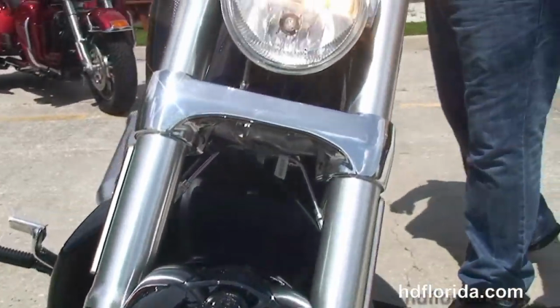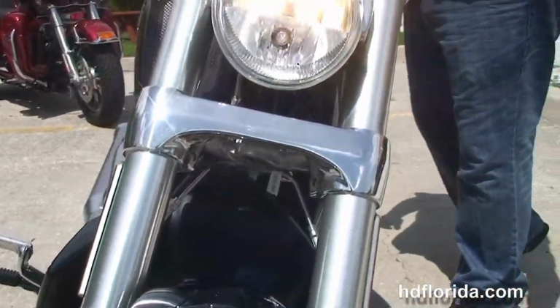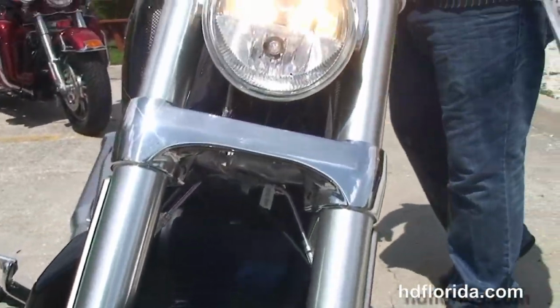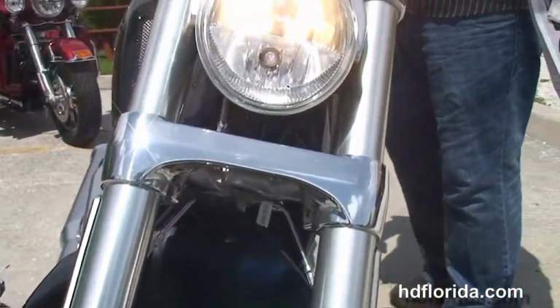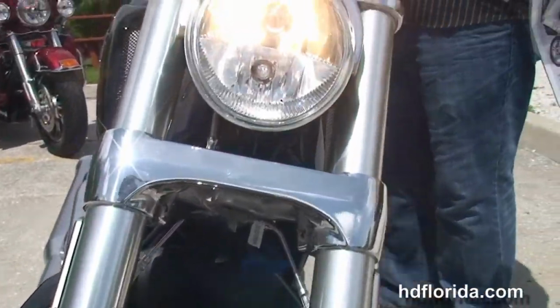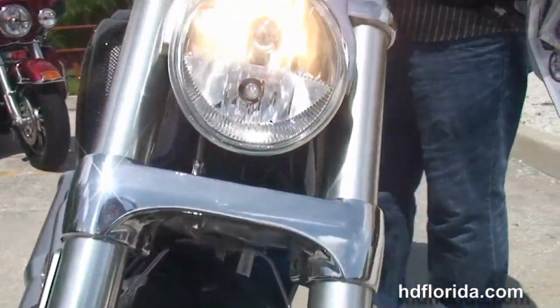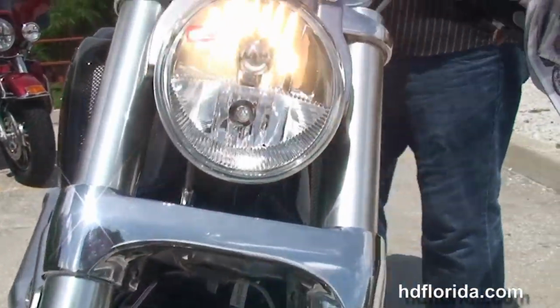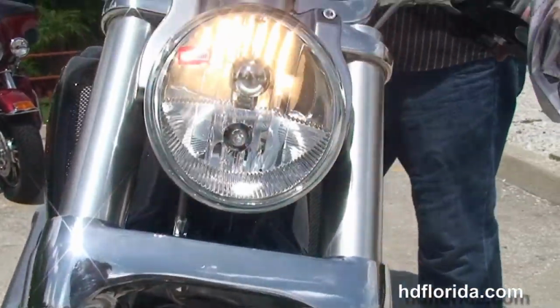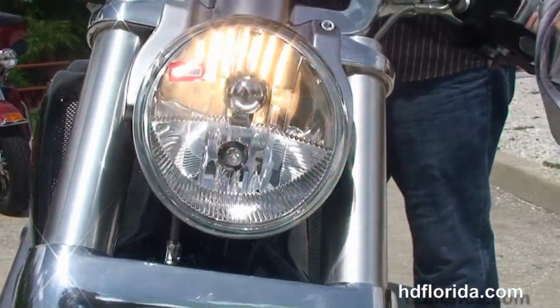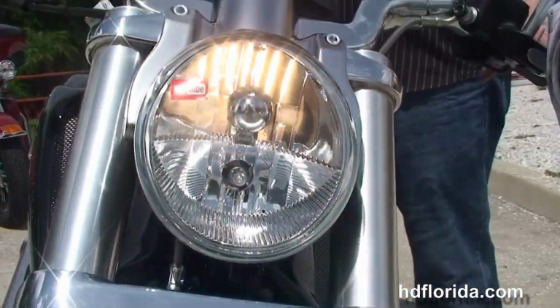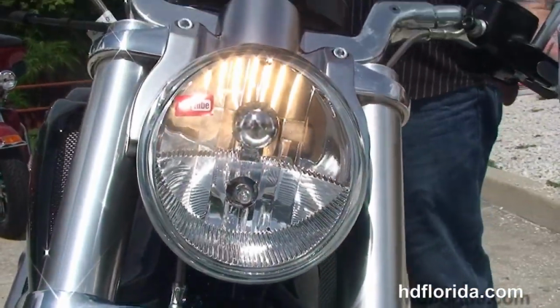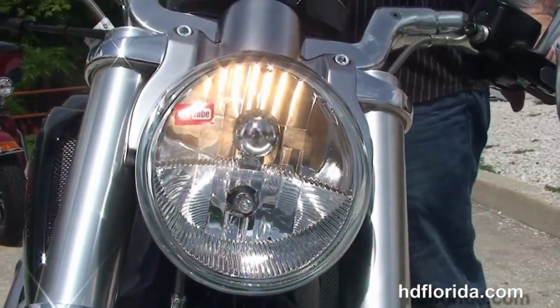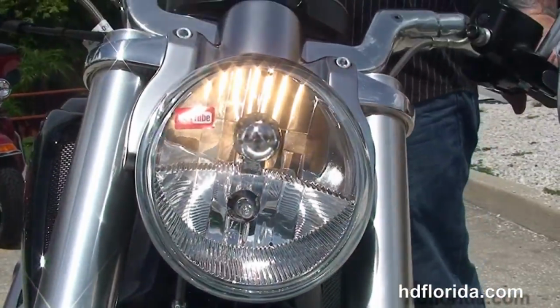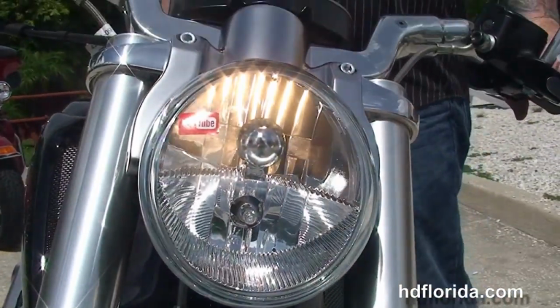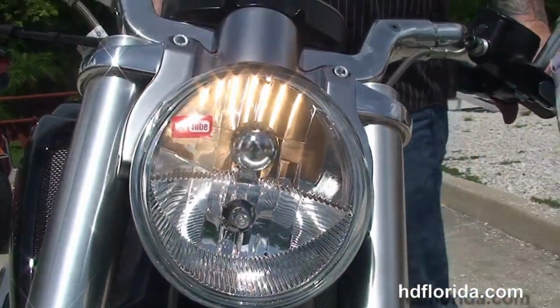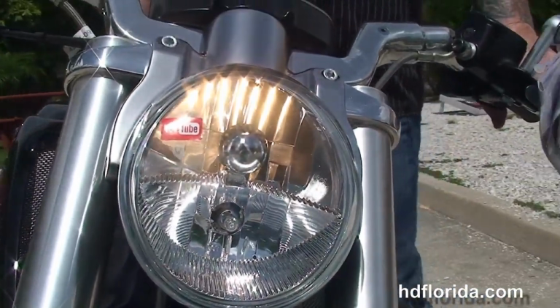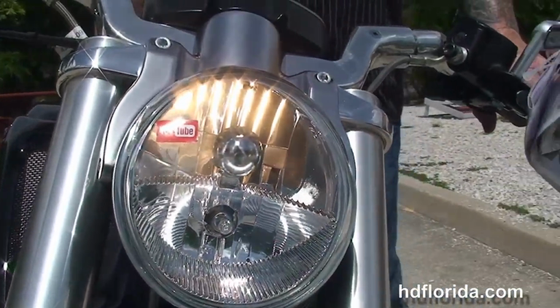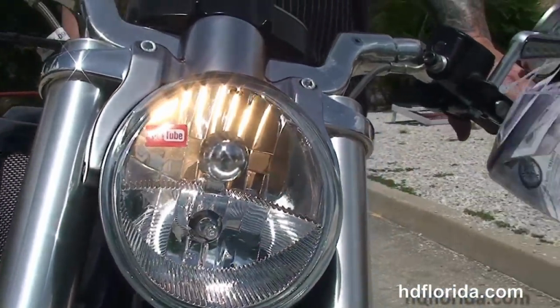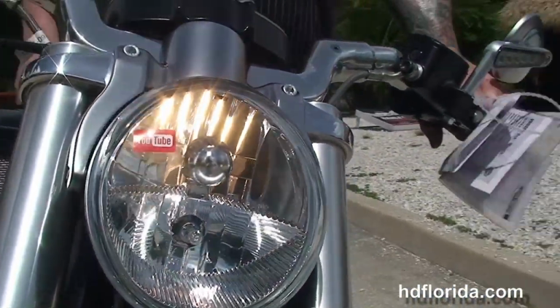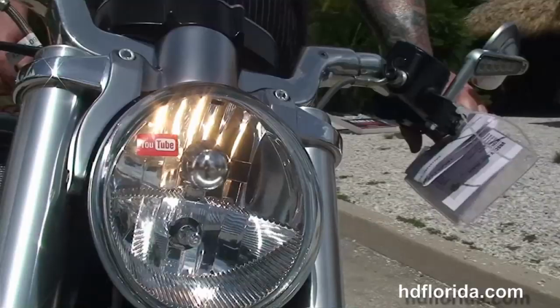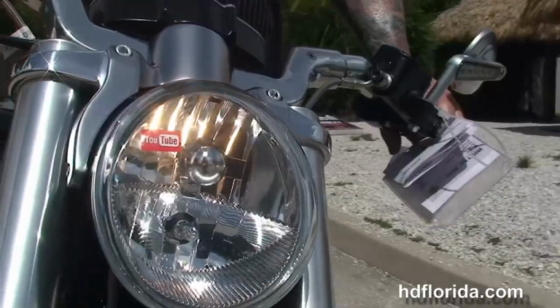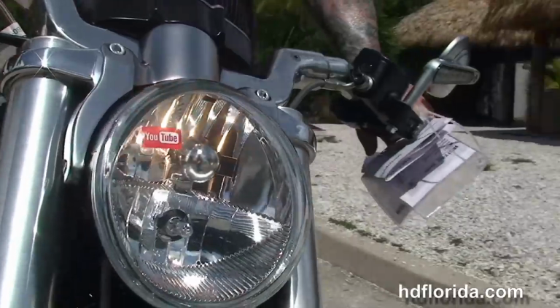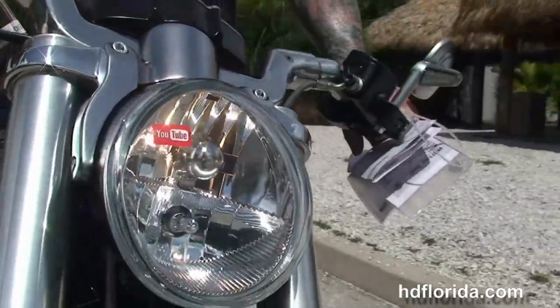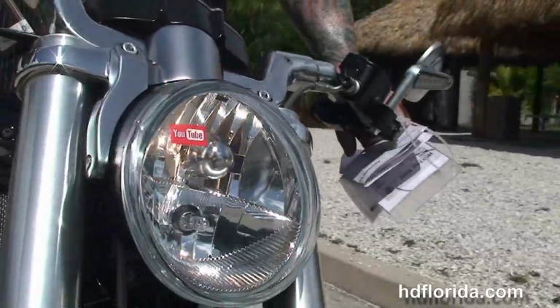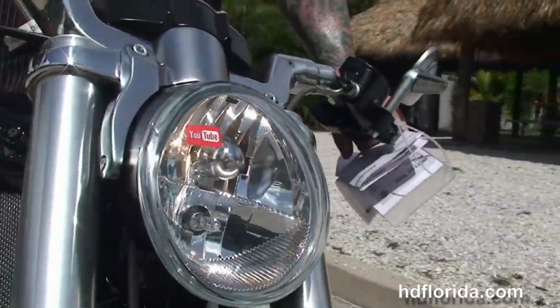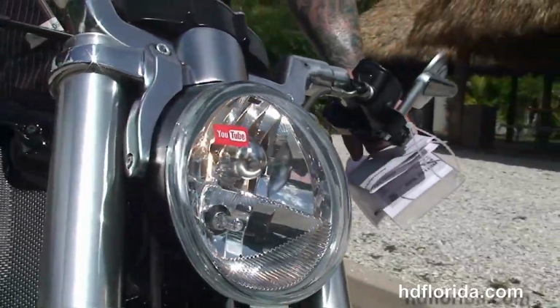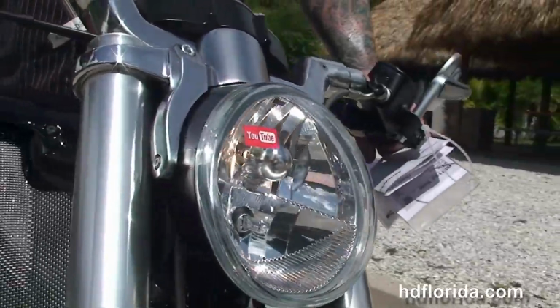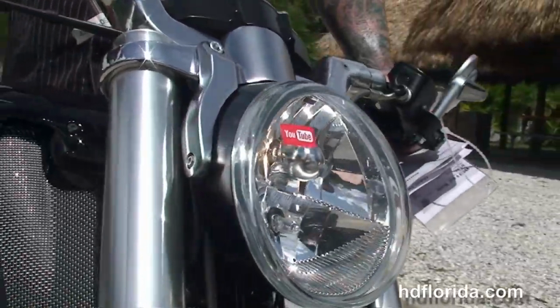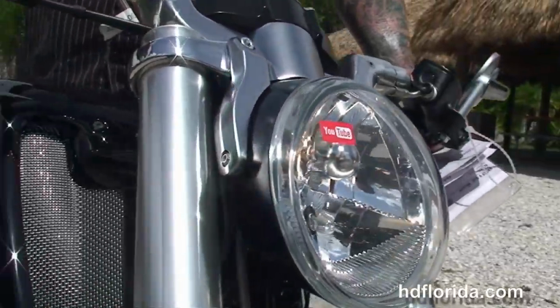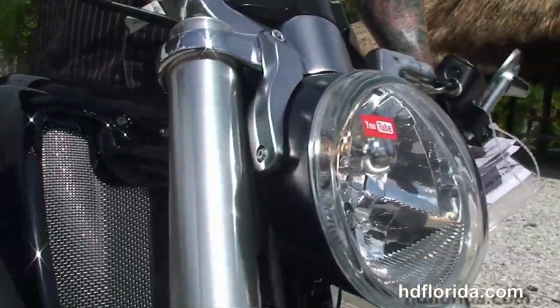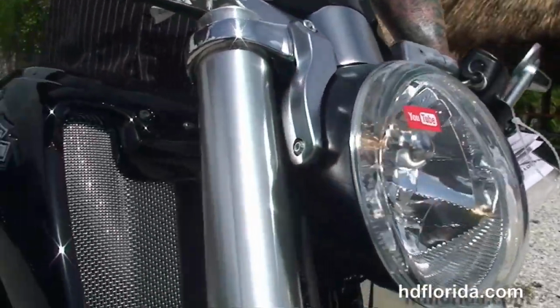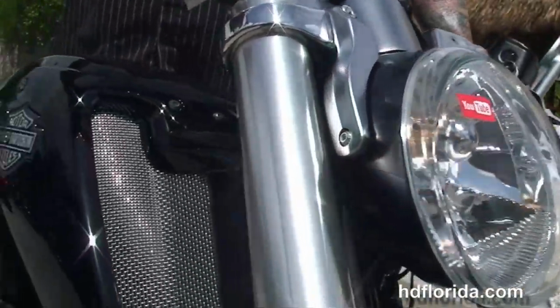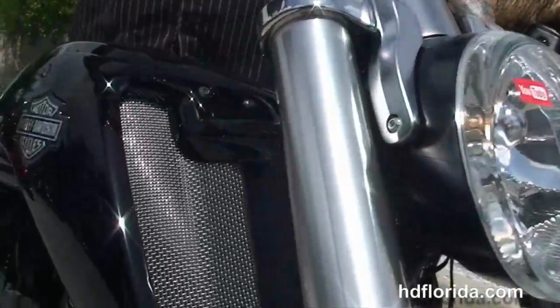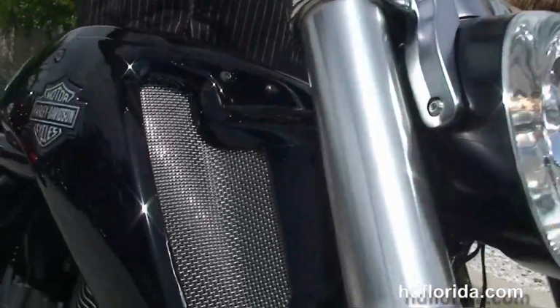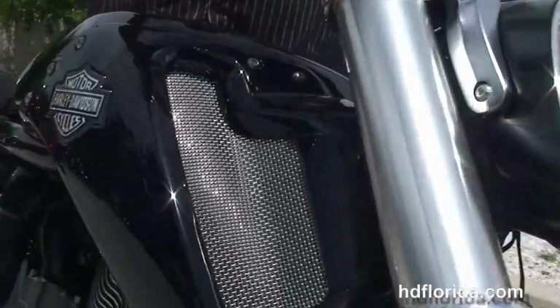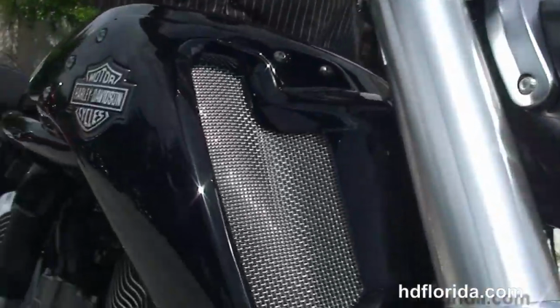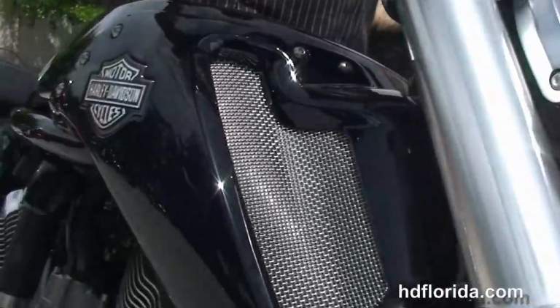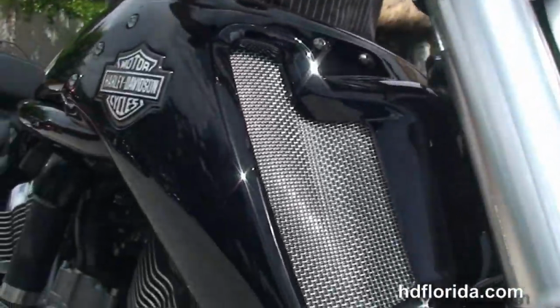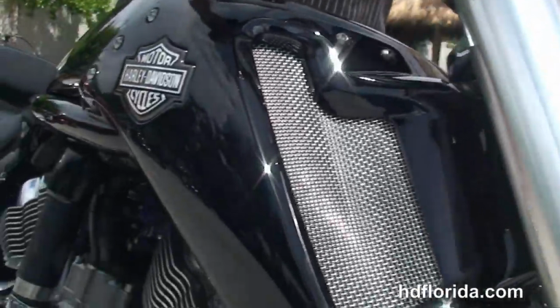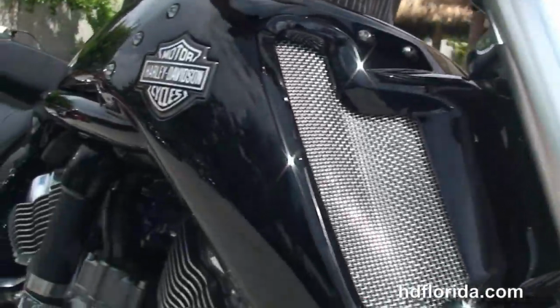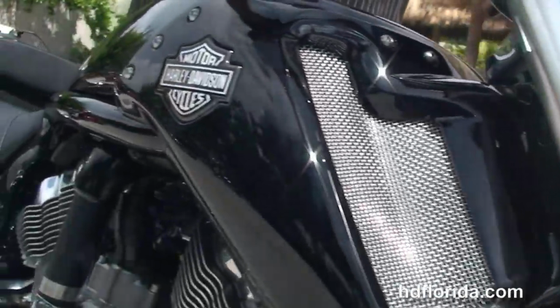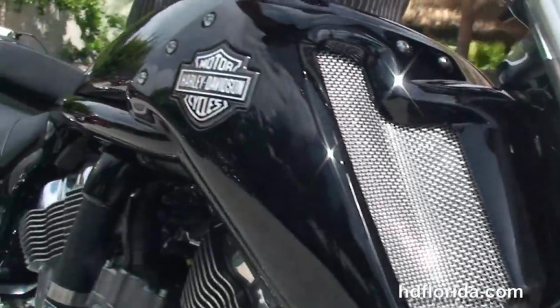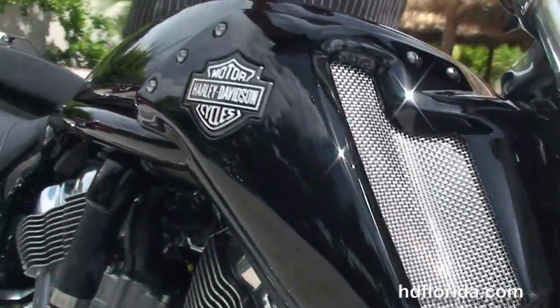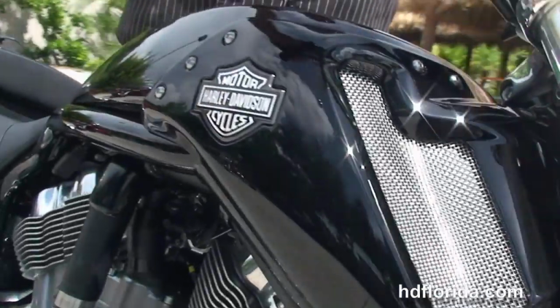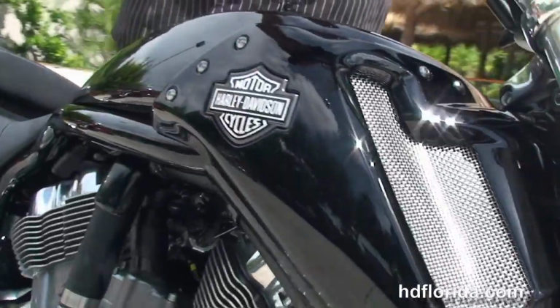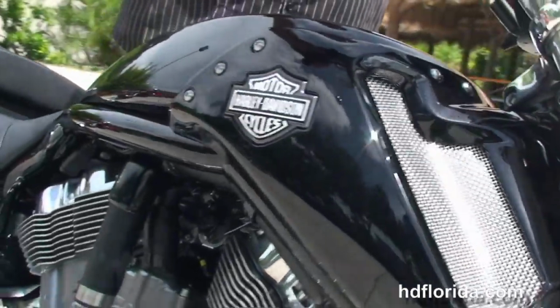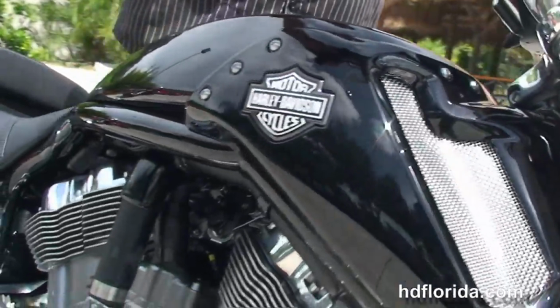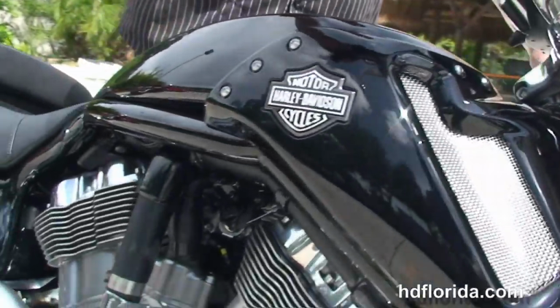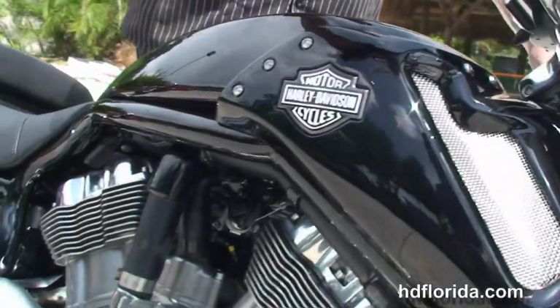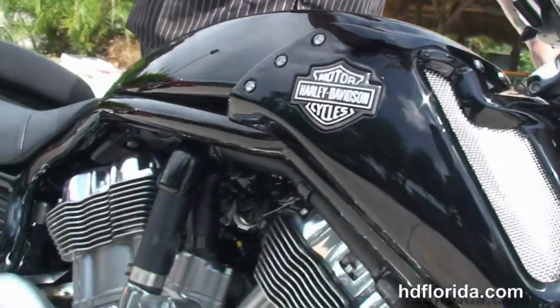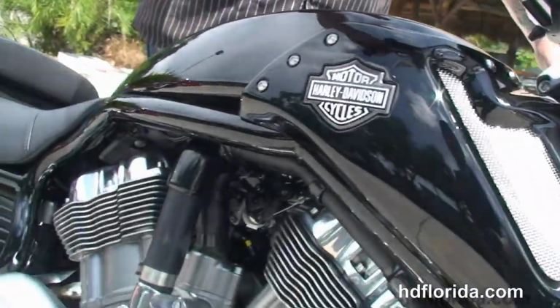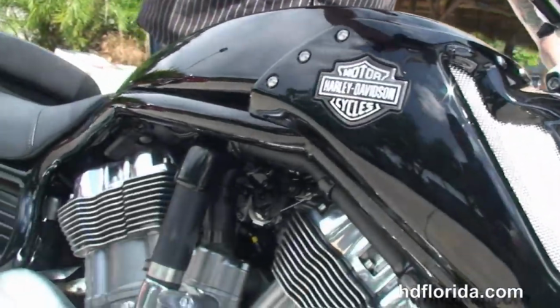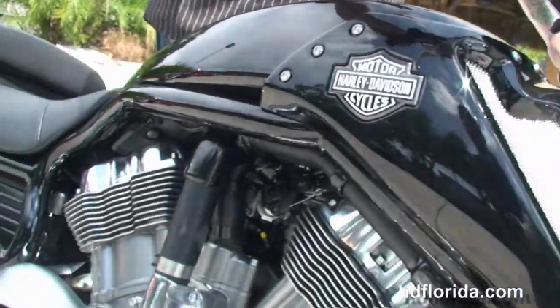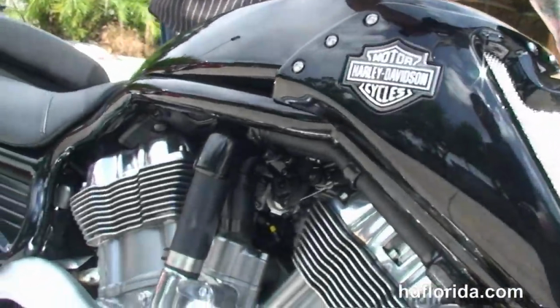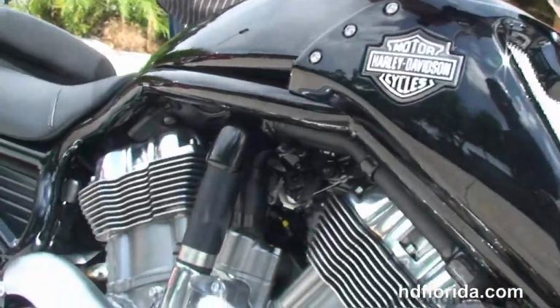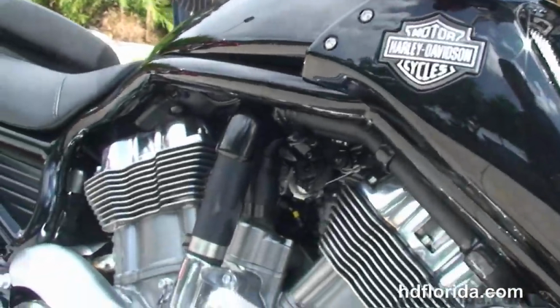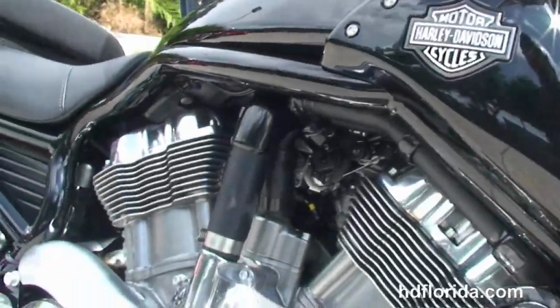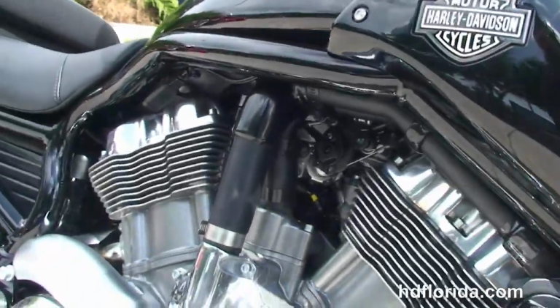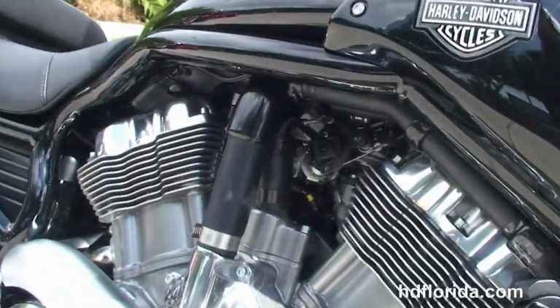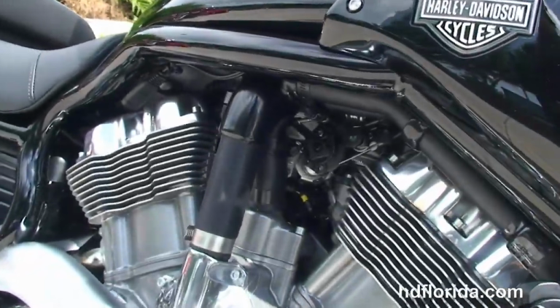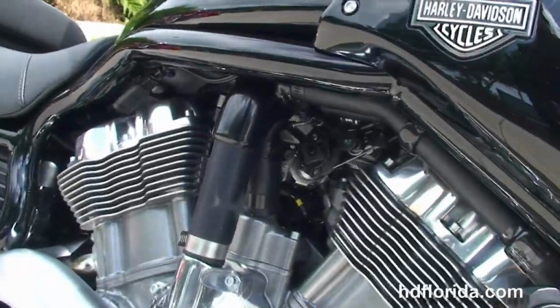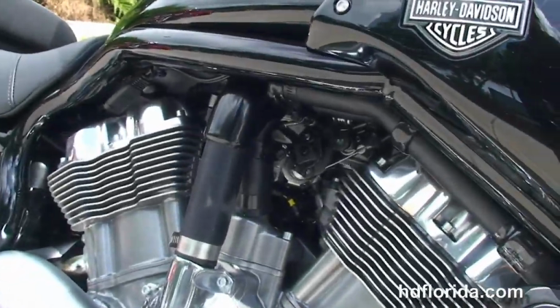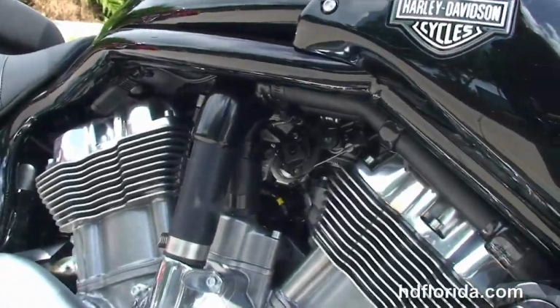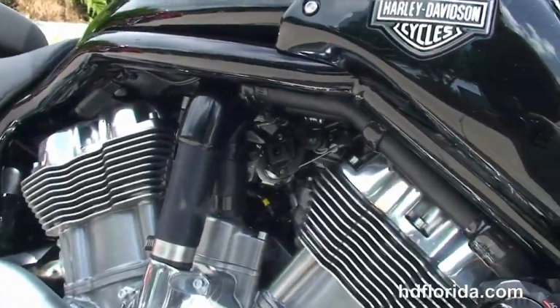Looks fast, just sitting still. We finance new Harley-Davidsons up to 84 months — be sure to ask about our fly and ride program.